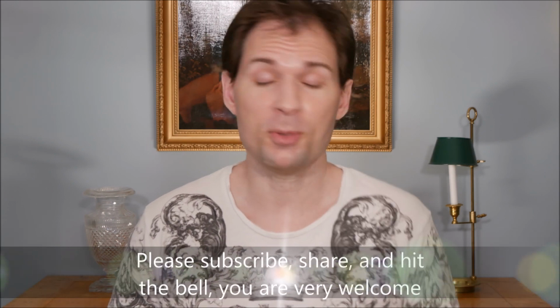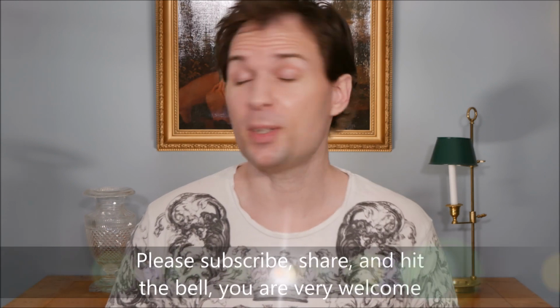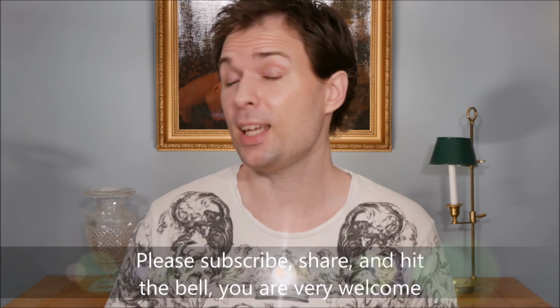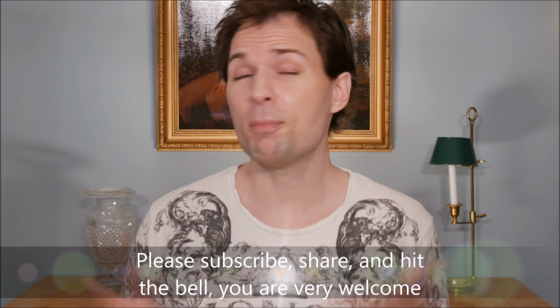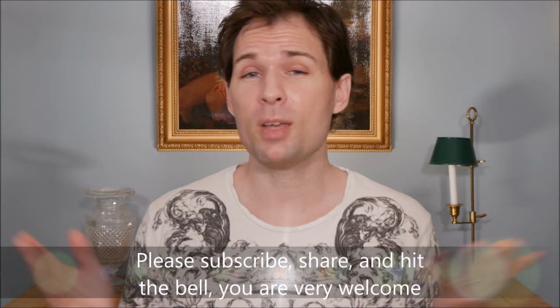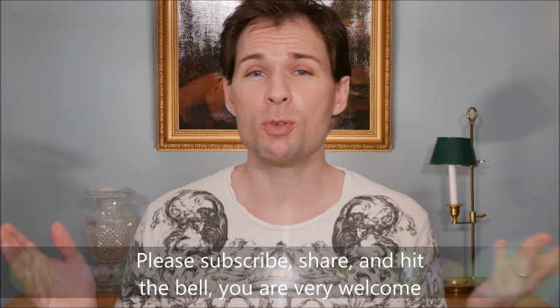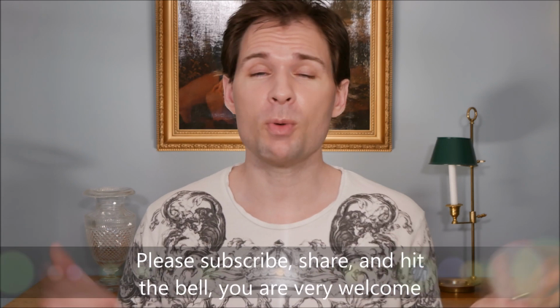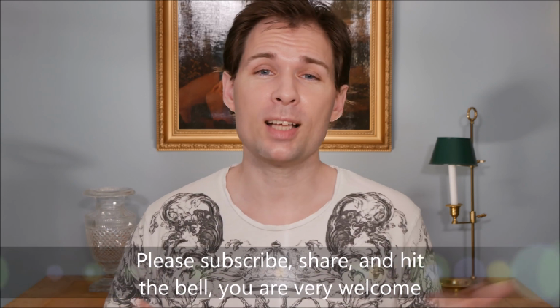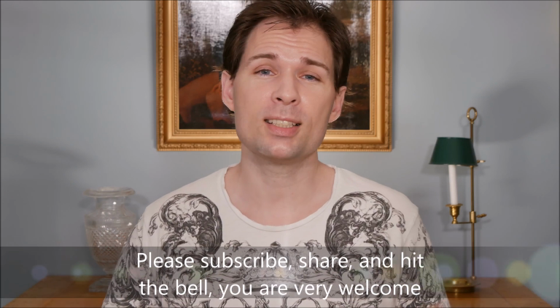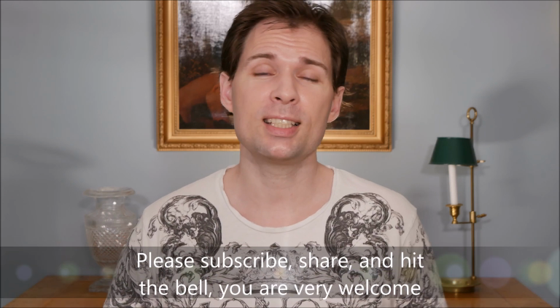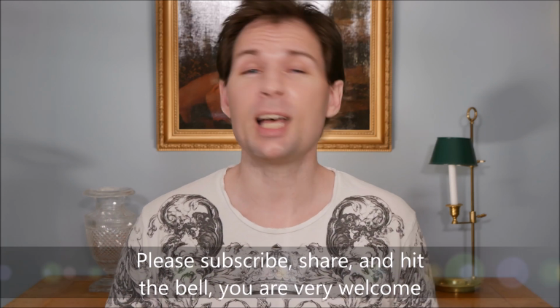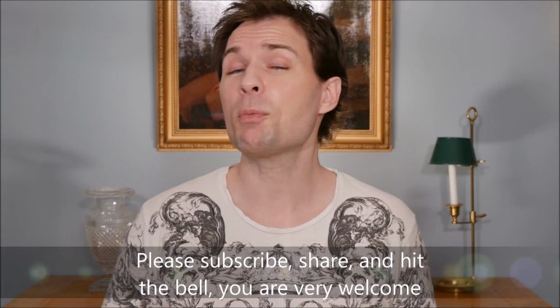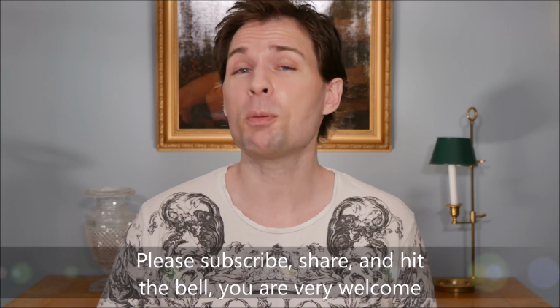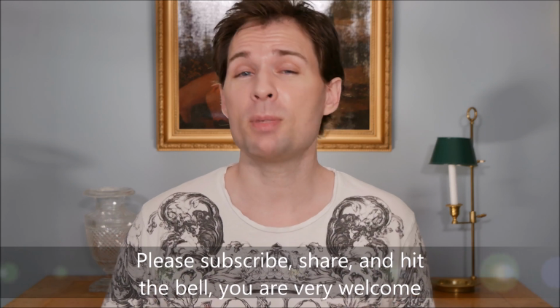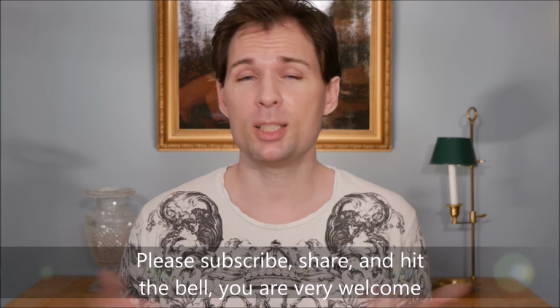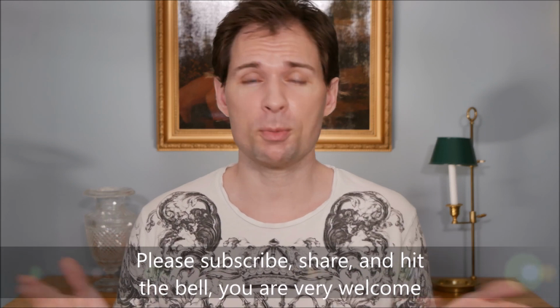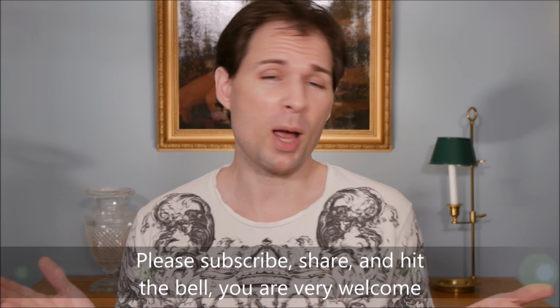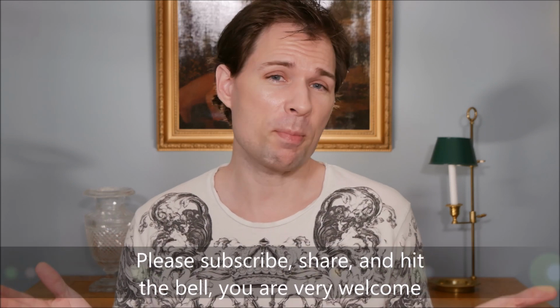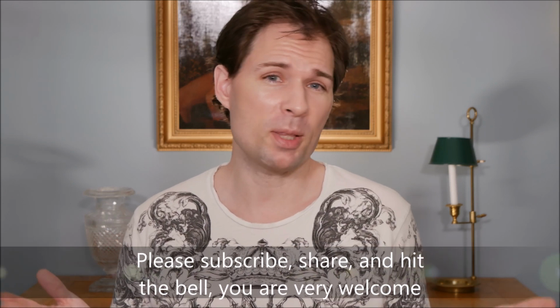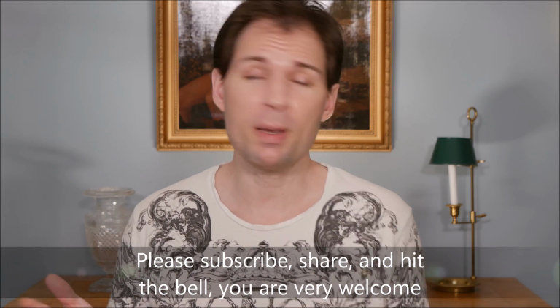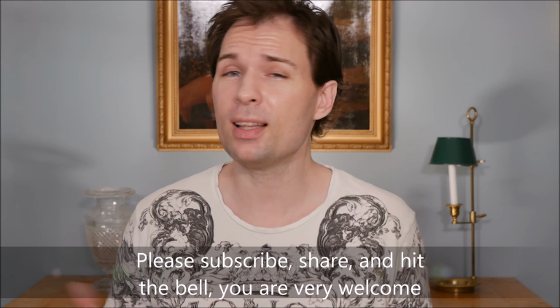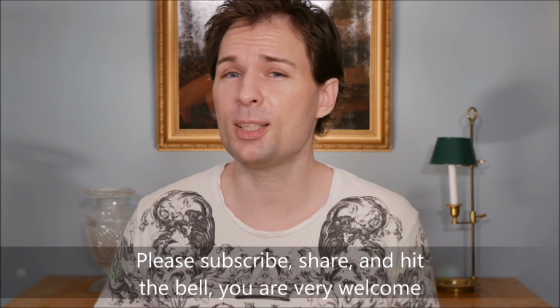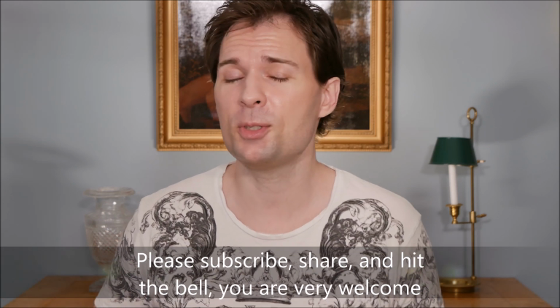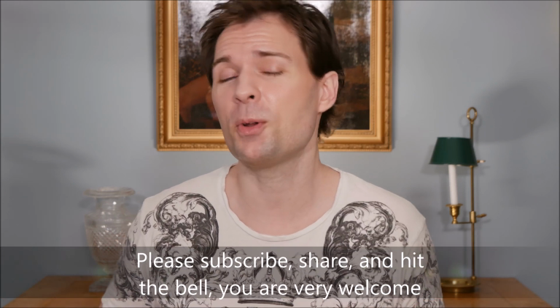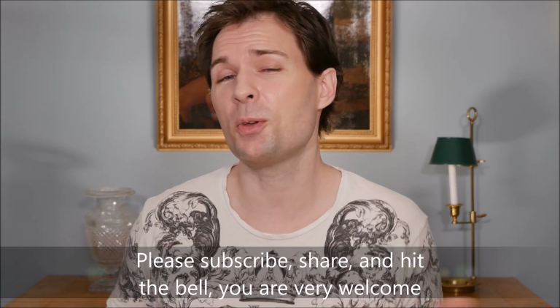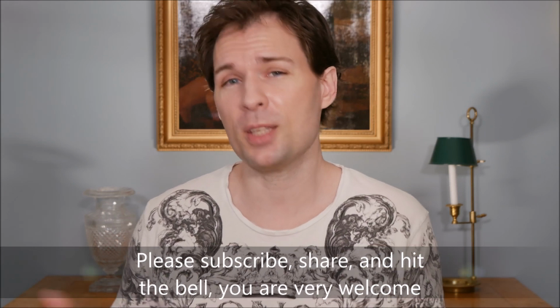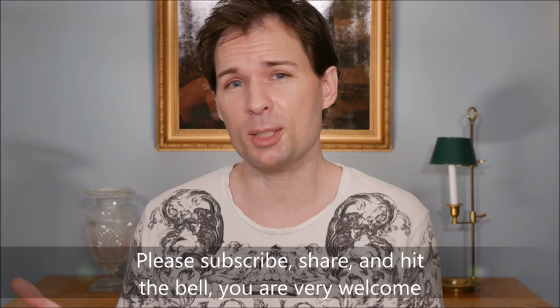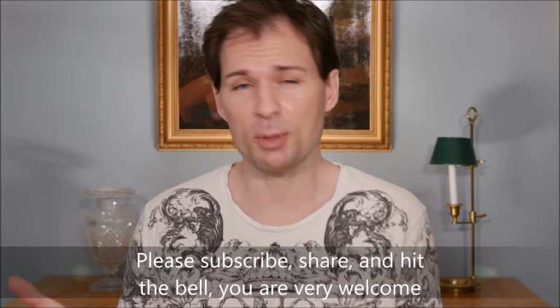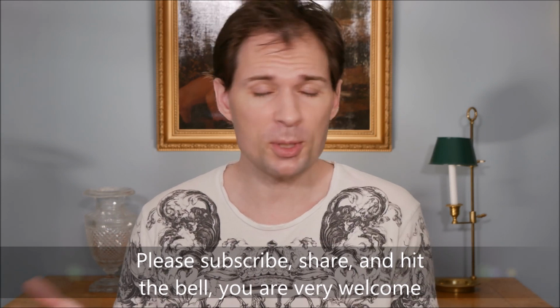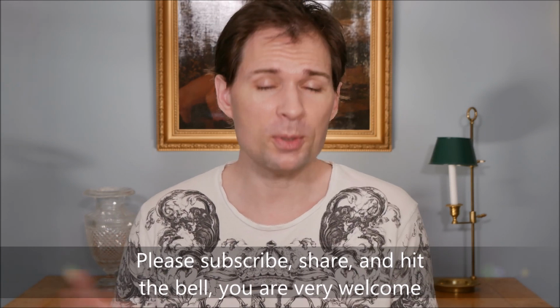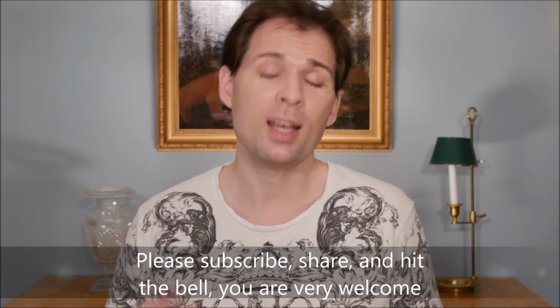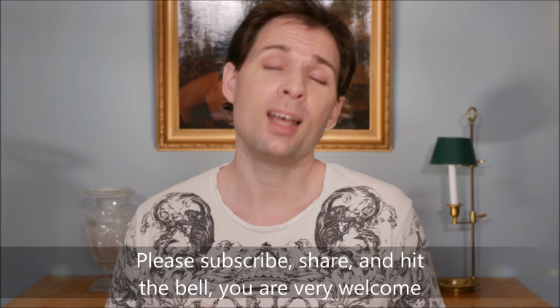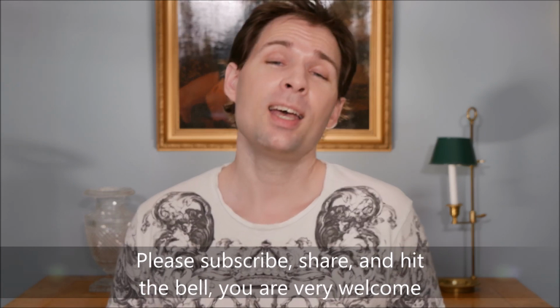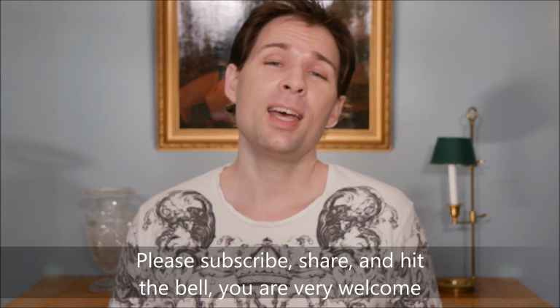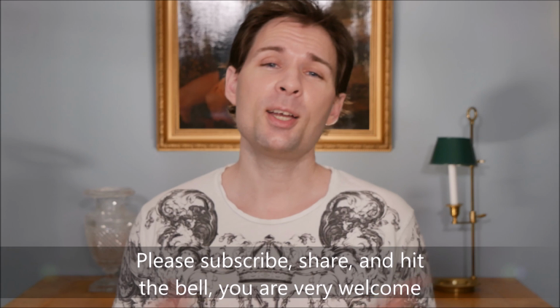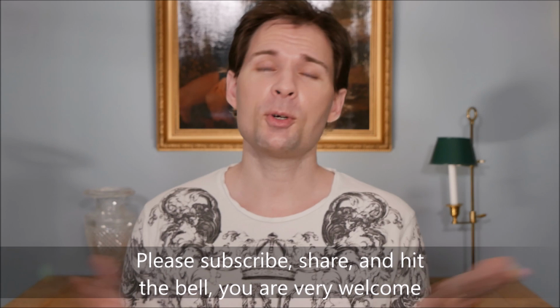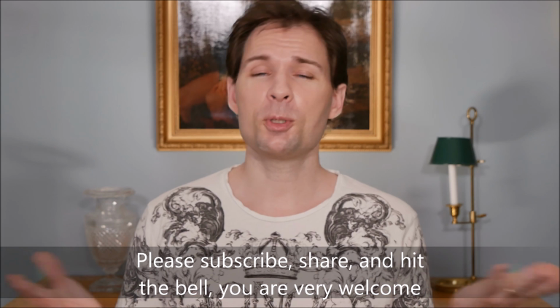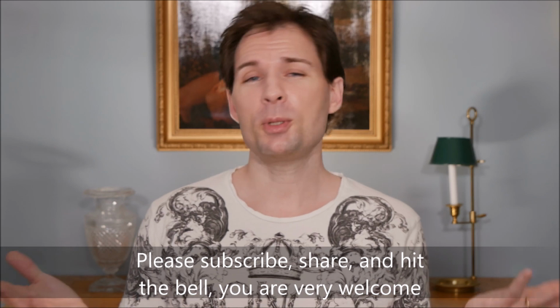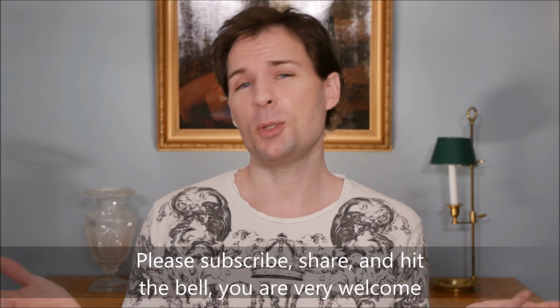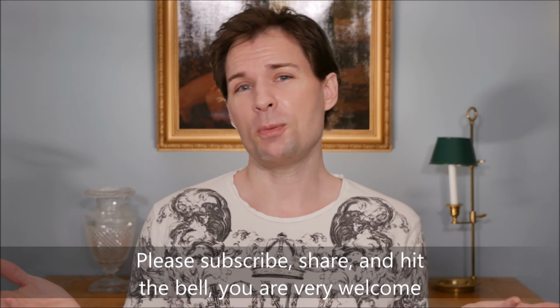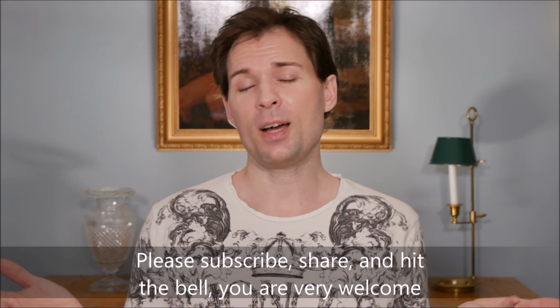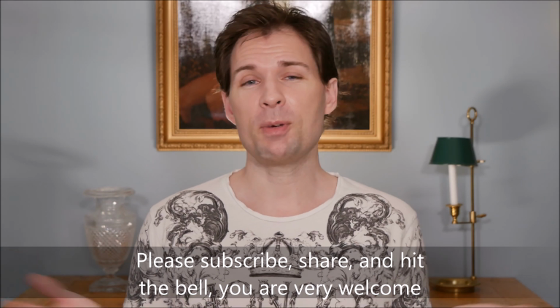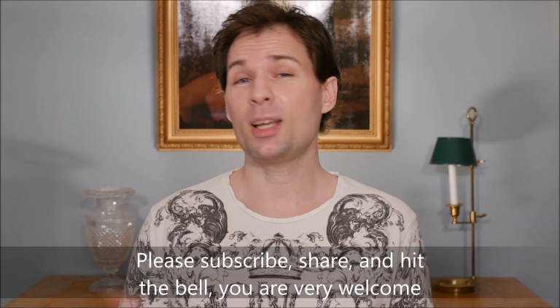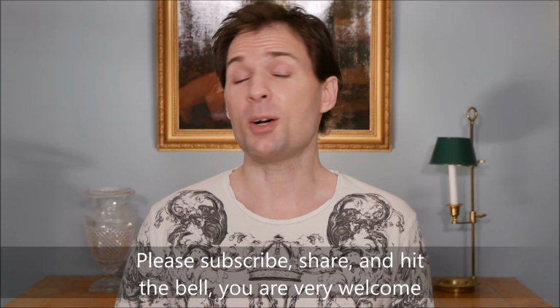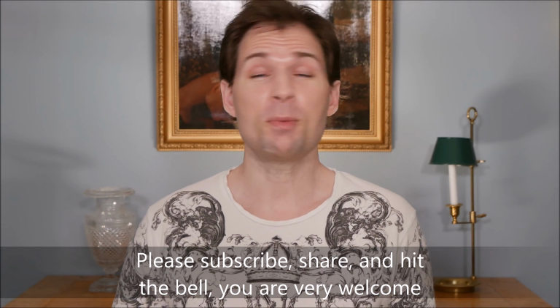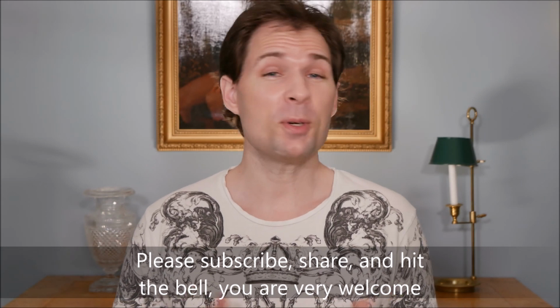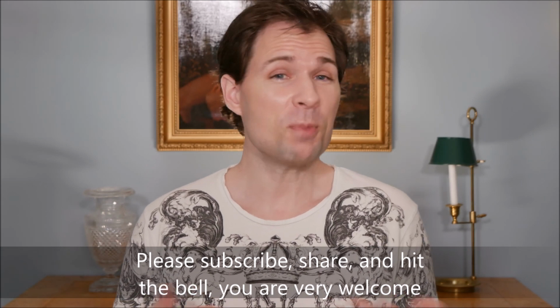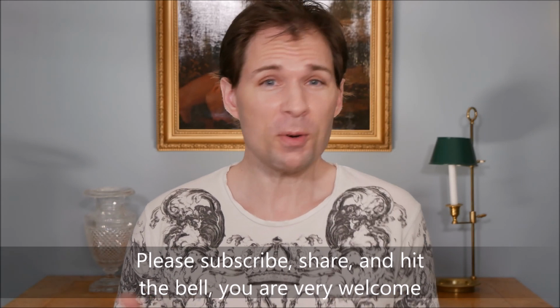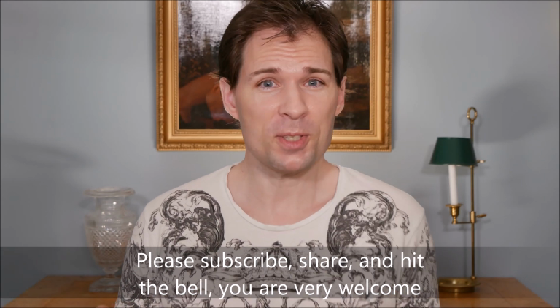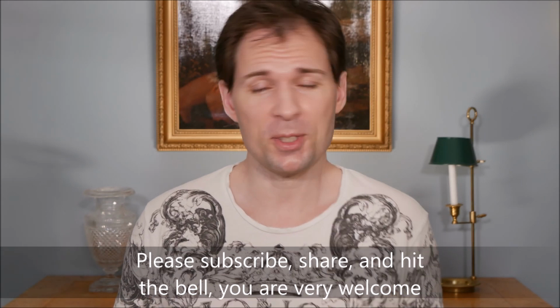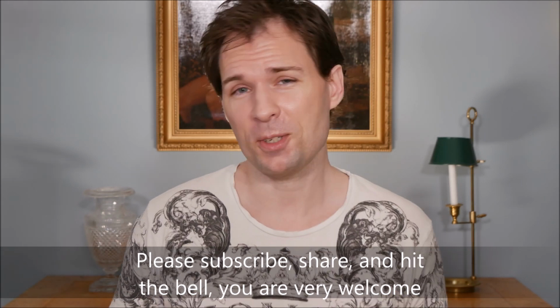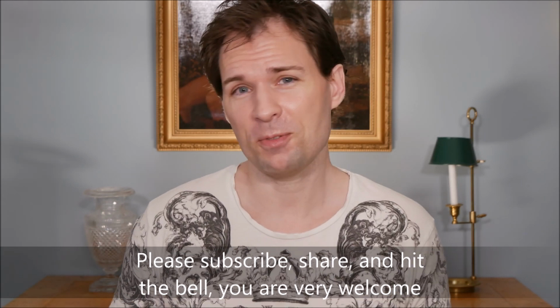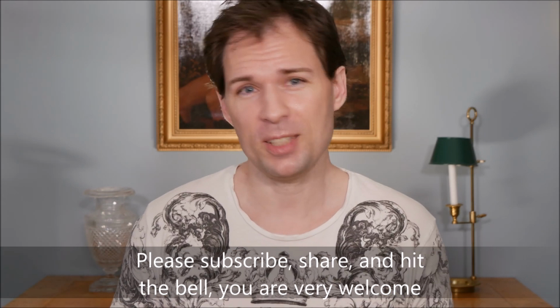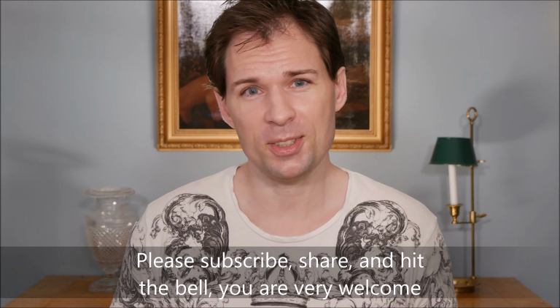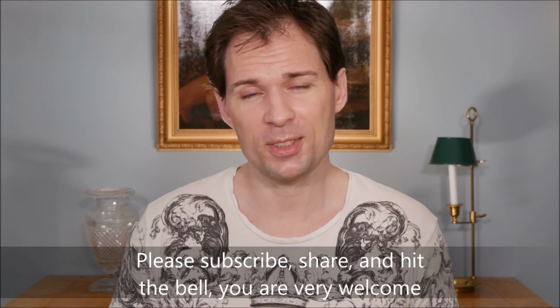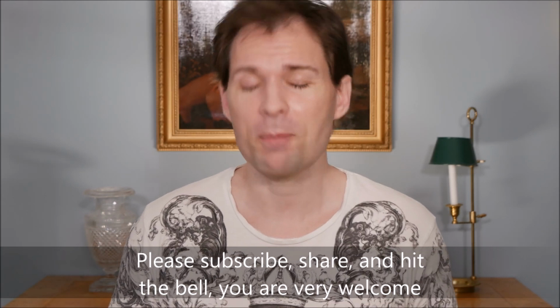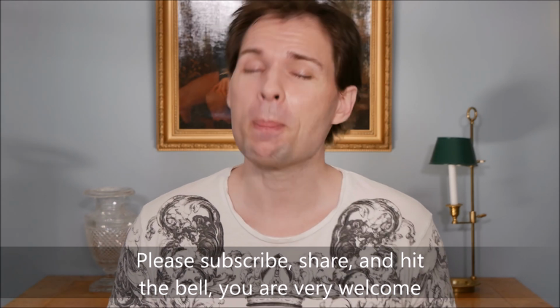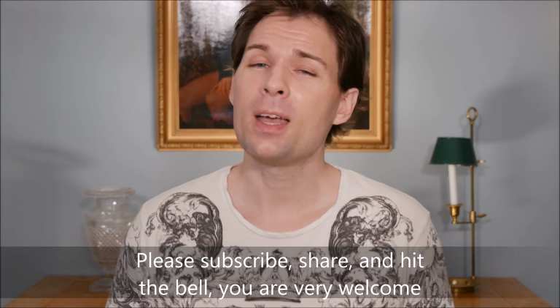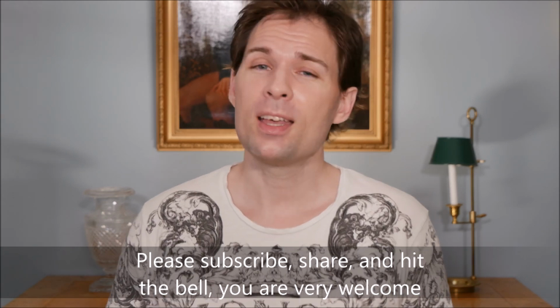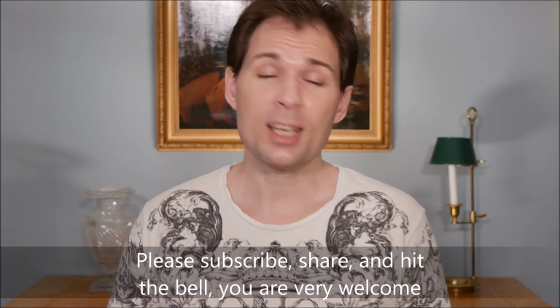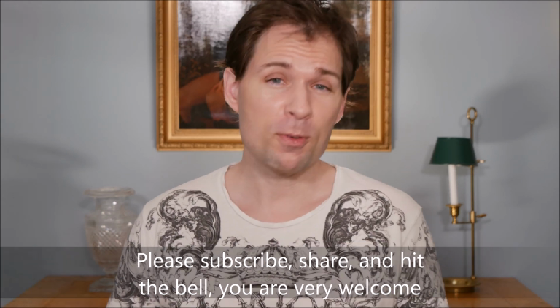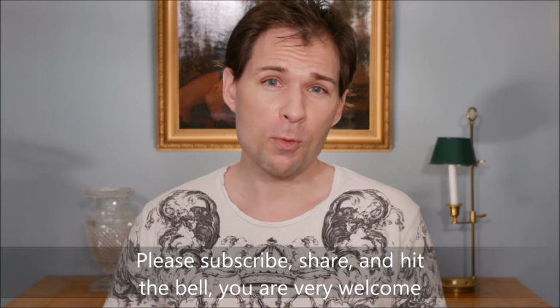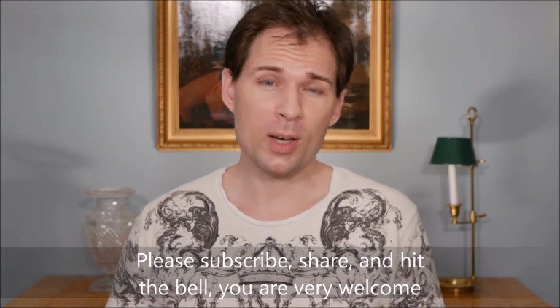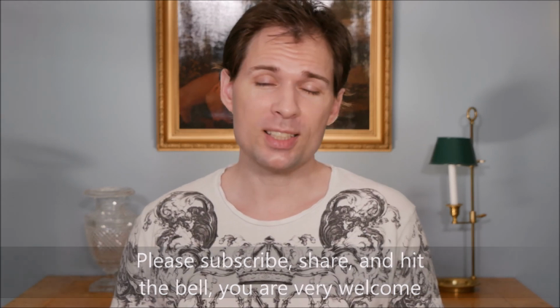If you would like to see that one, please subscribe, hit the bell, and do all the things needed to be notified when I upload more of these videos. Thank you for watching.